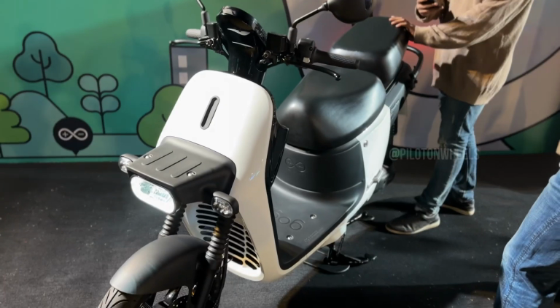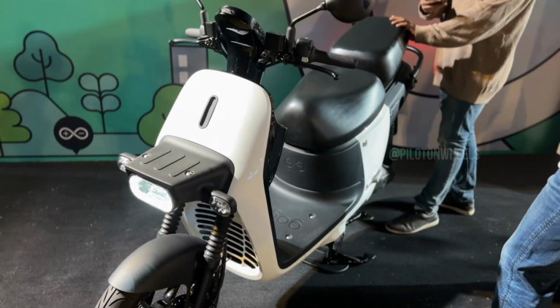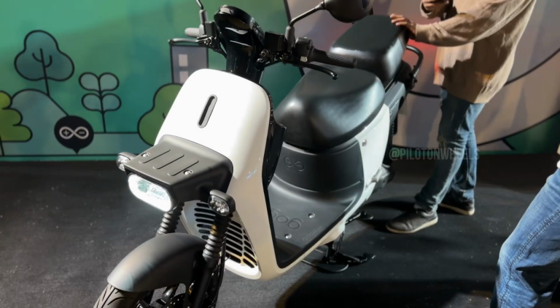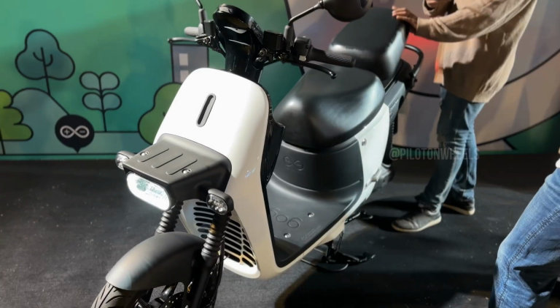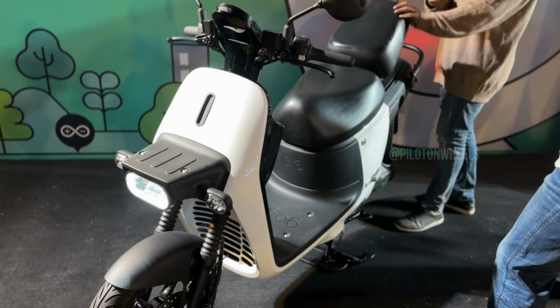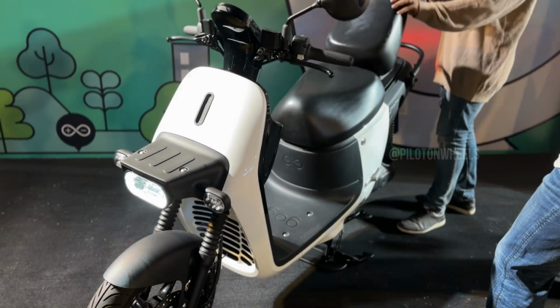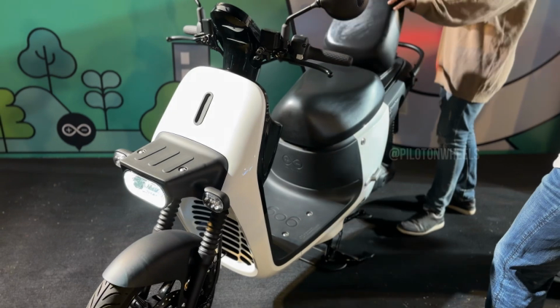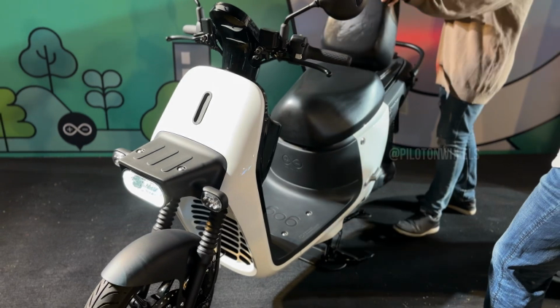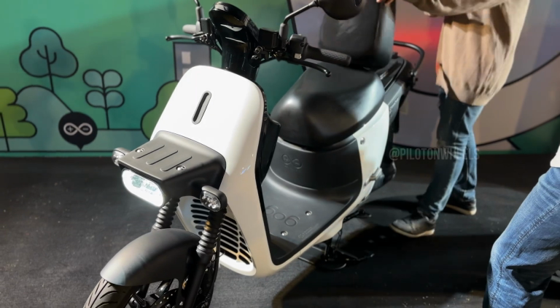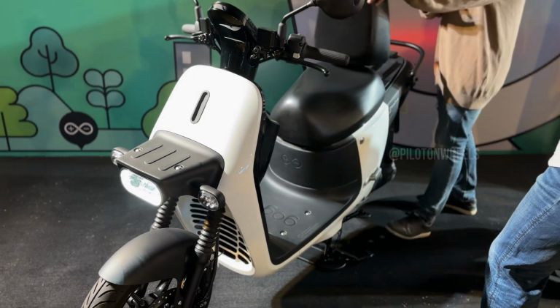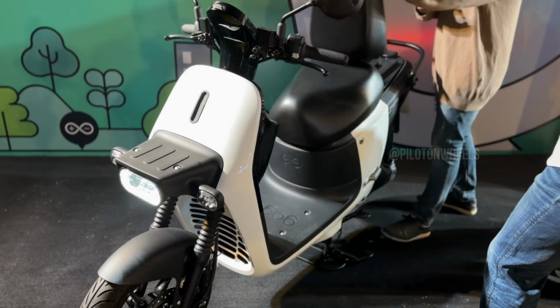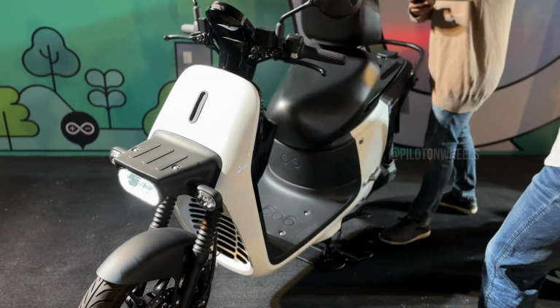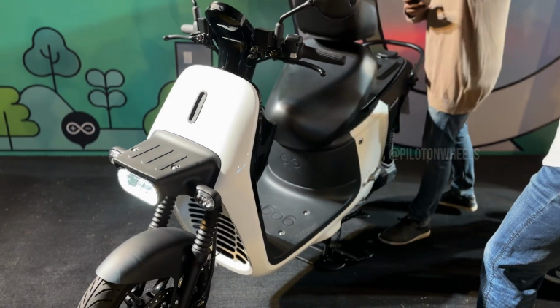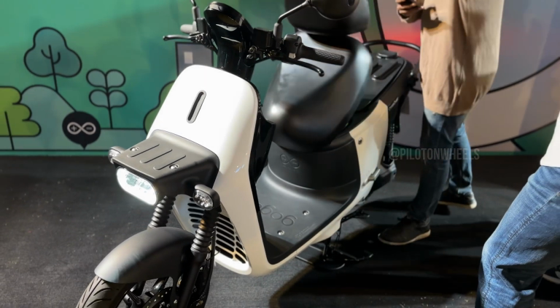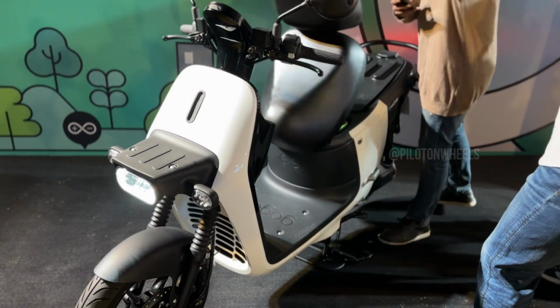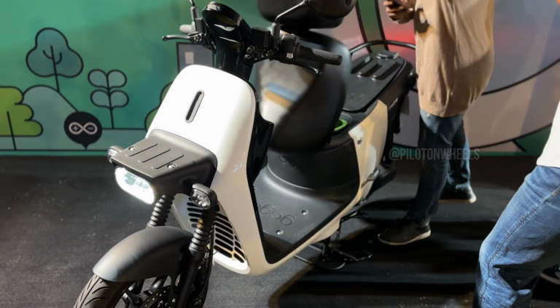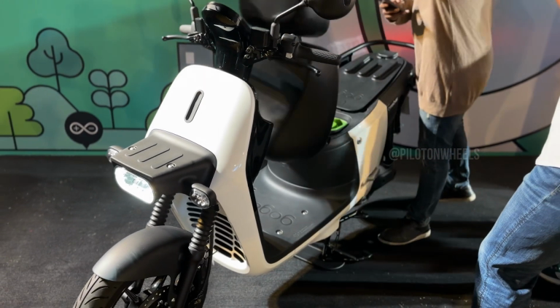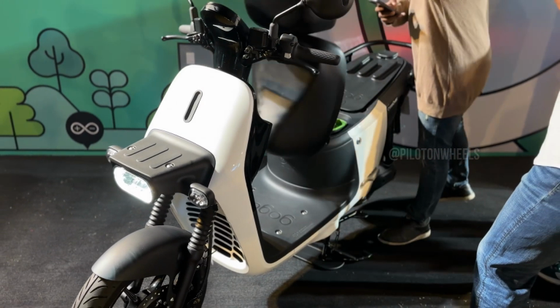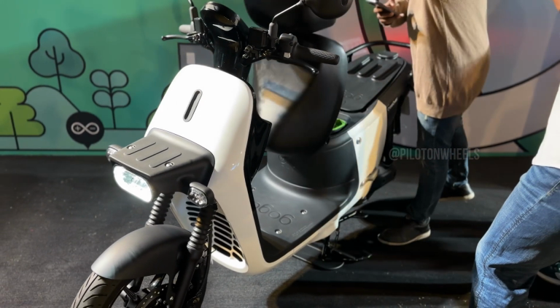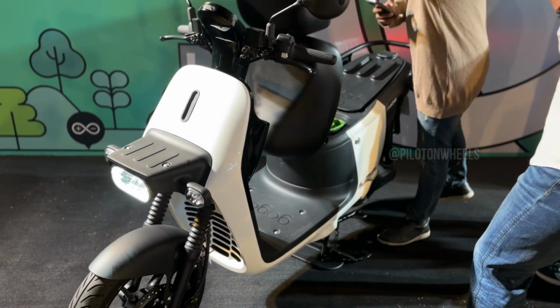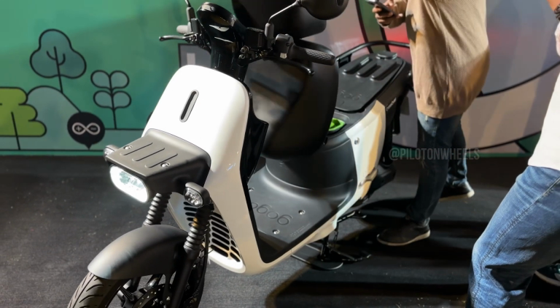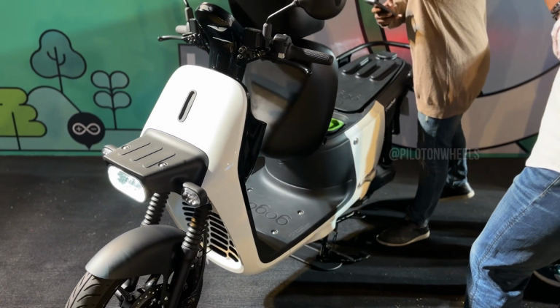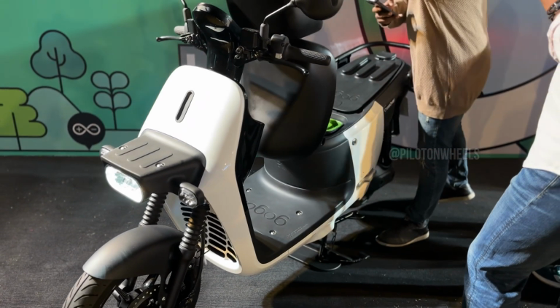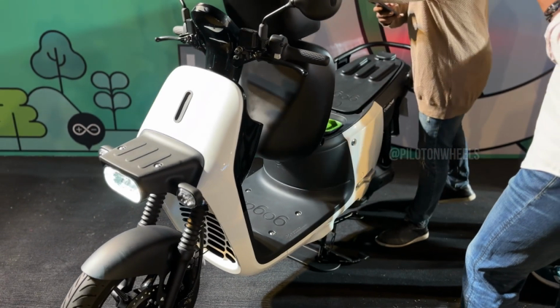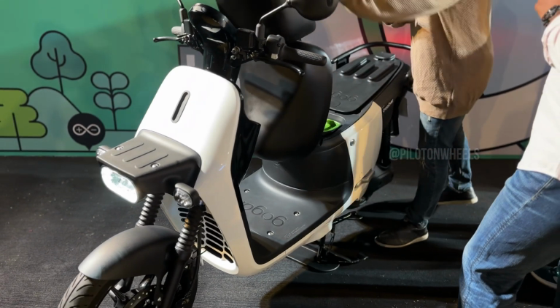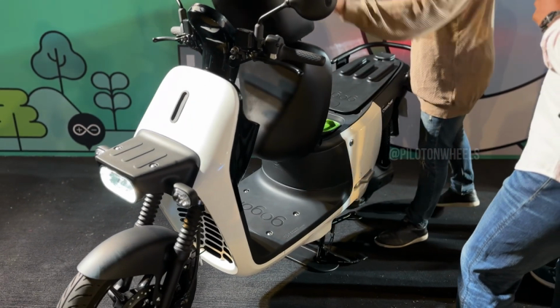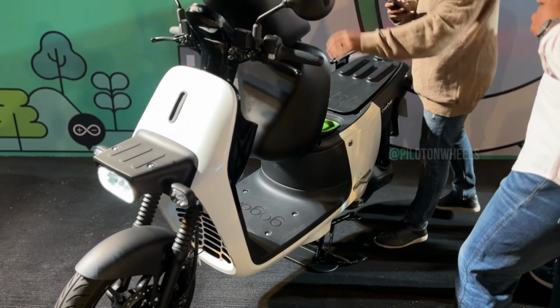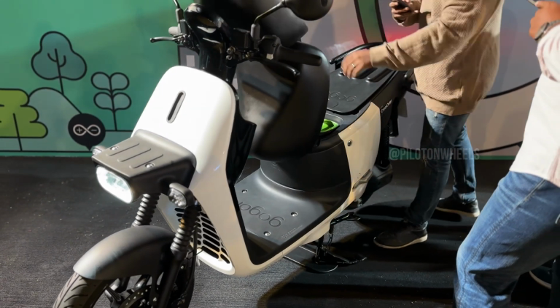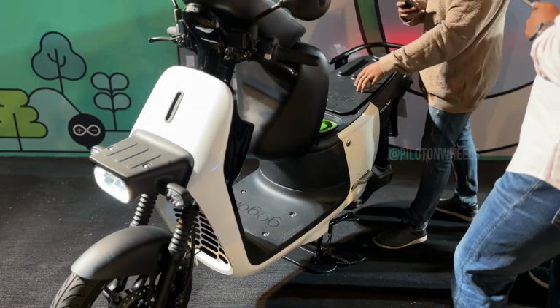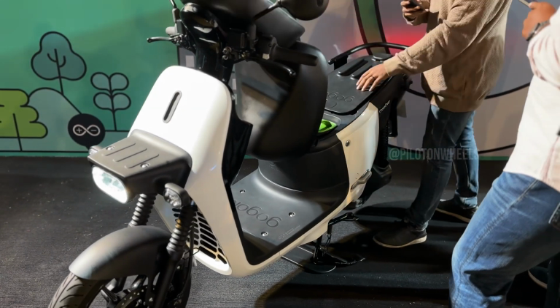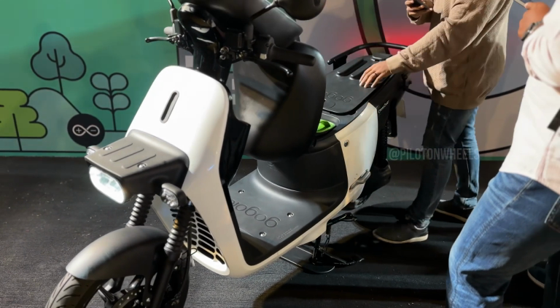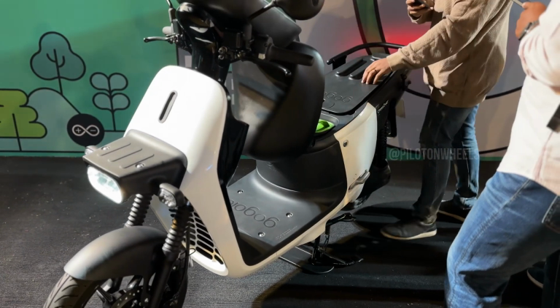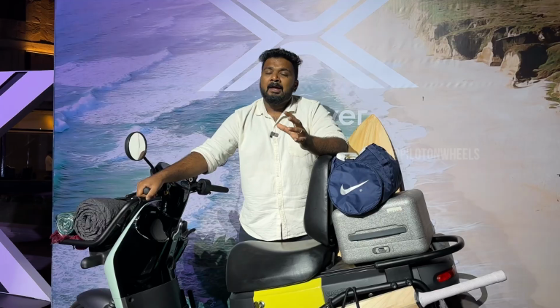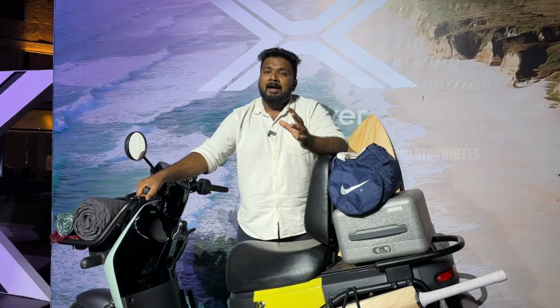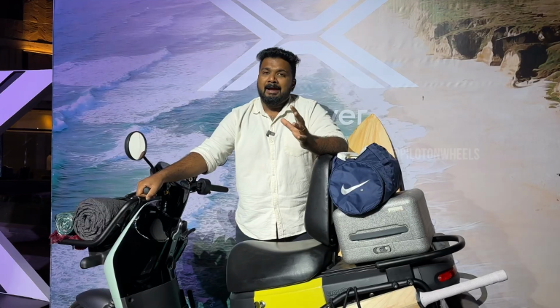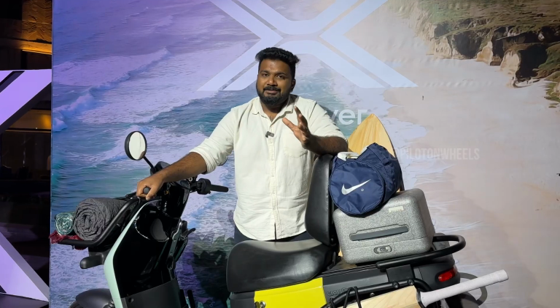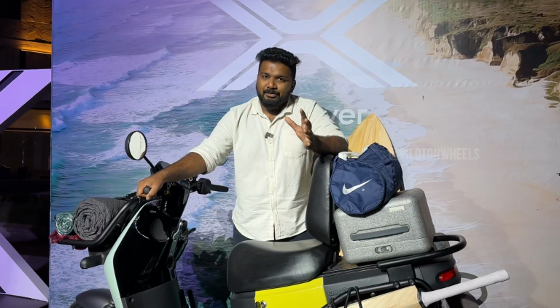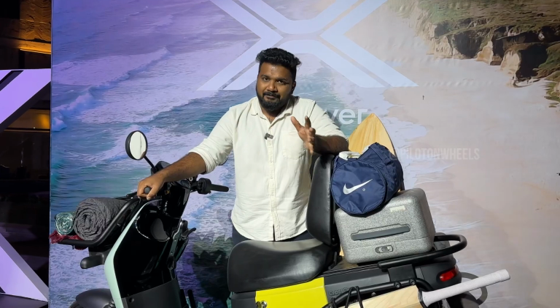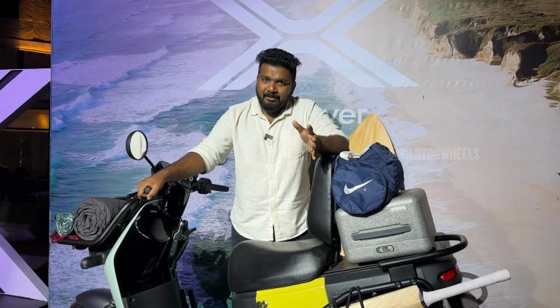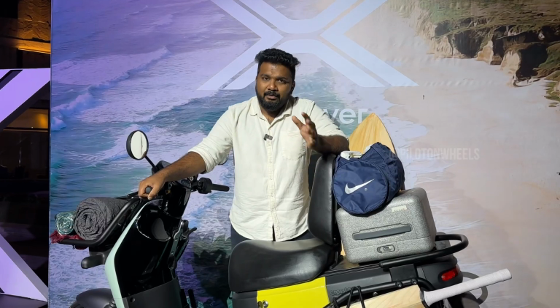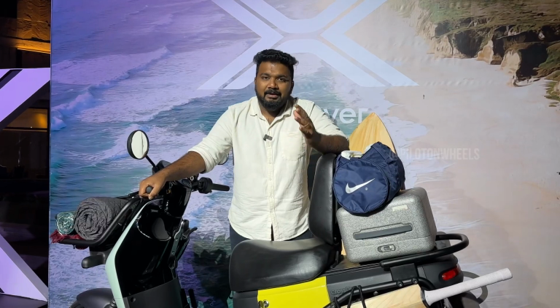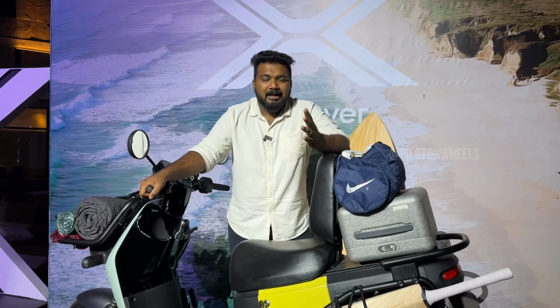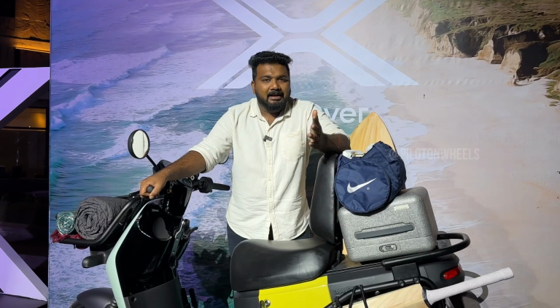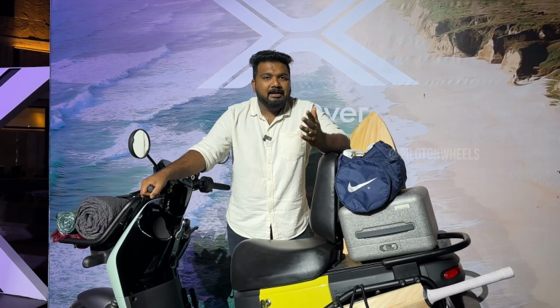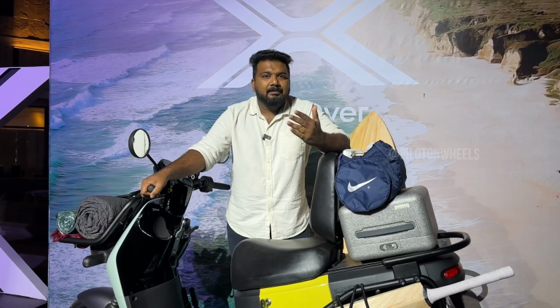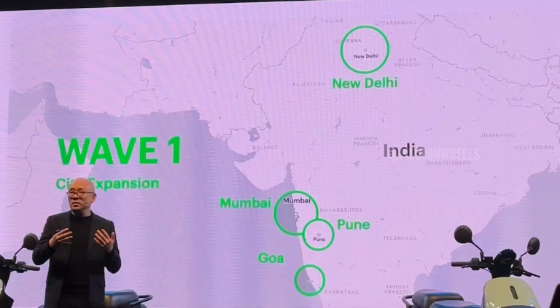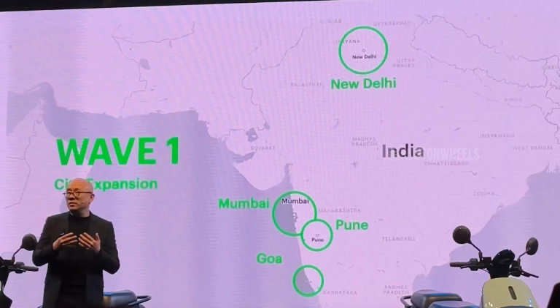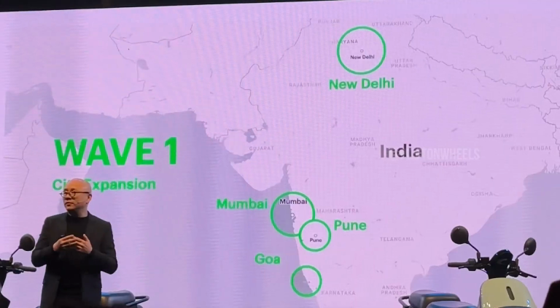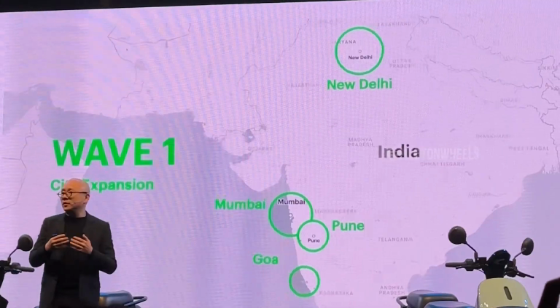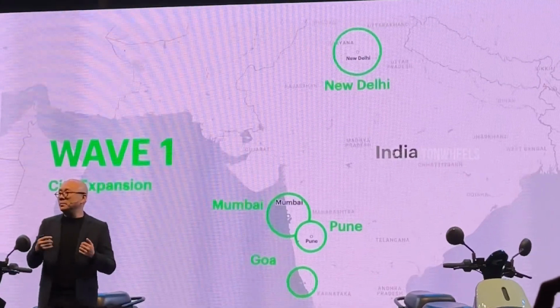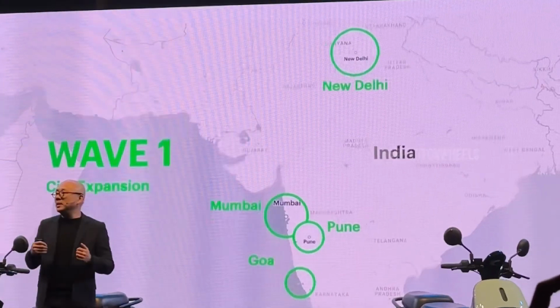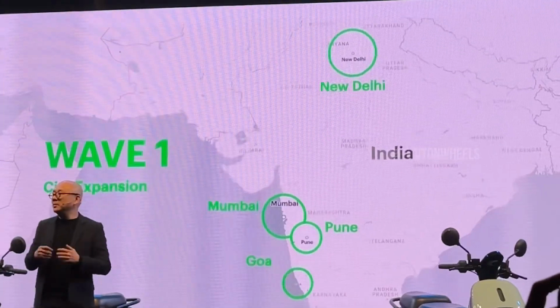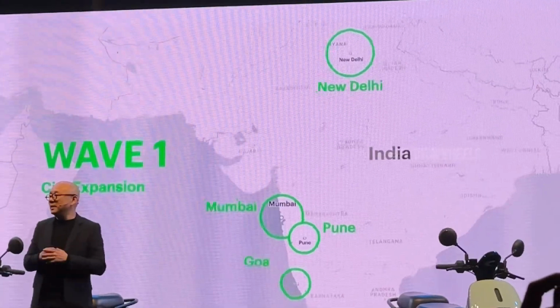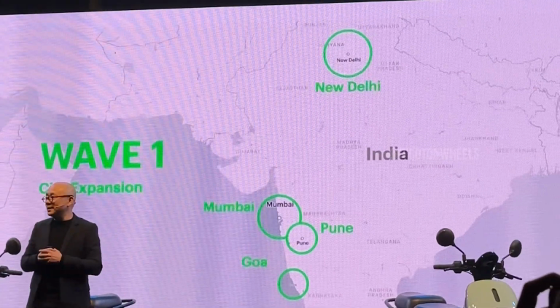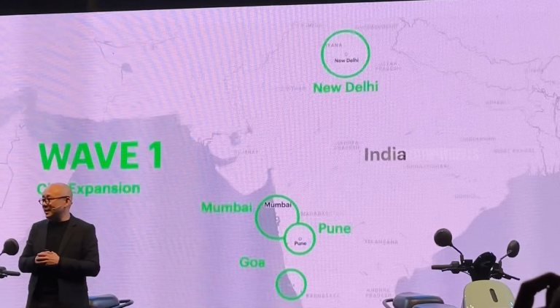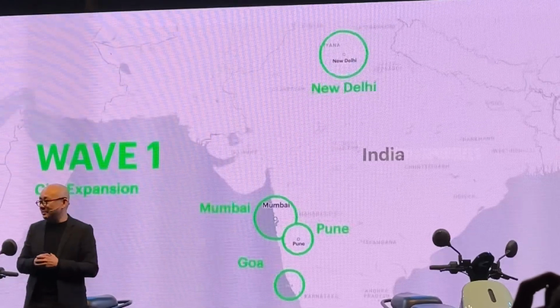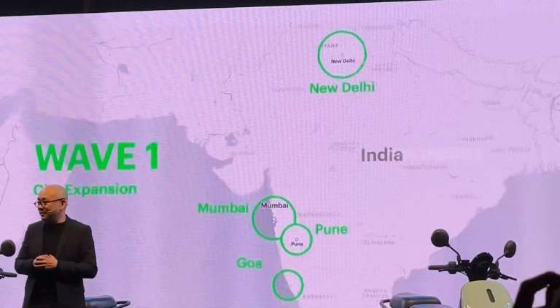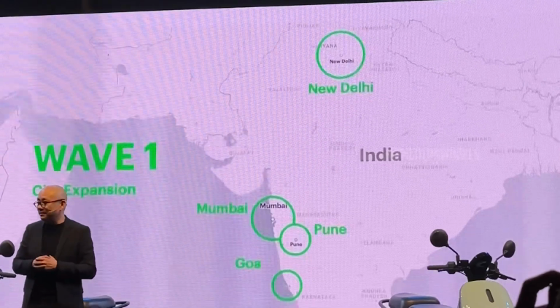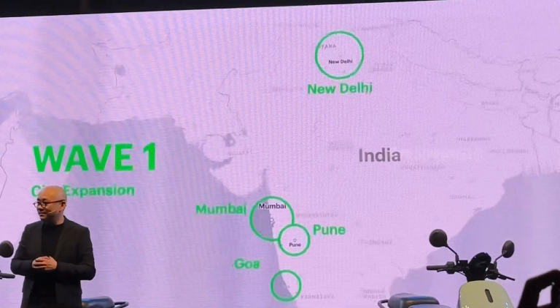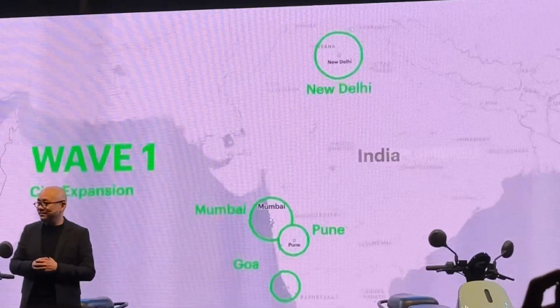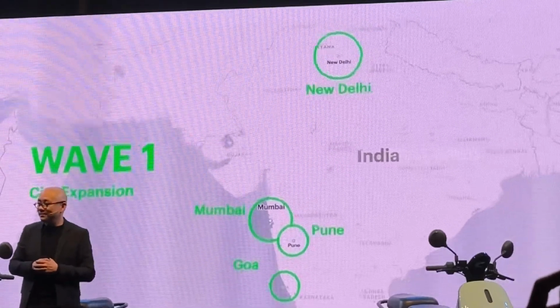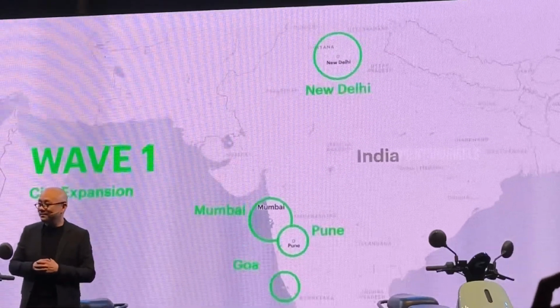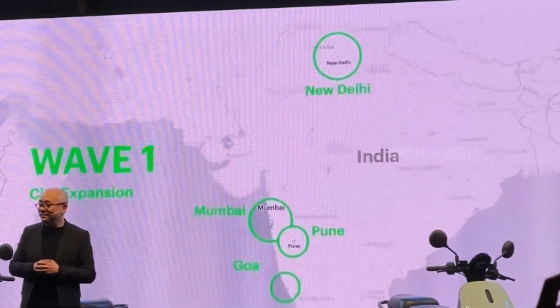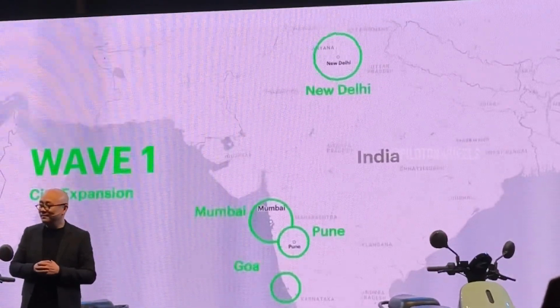As of now, Gogoro is available in Delhi, Mumbai, Pune, and Goa.